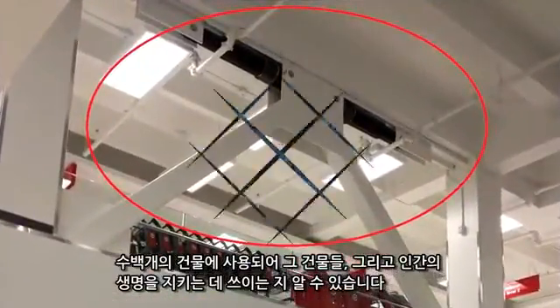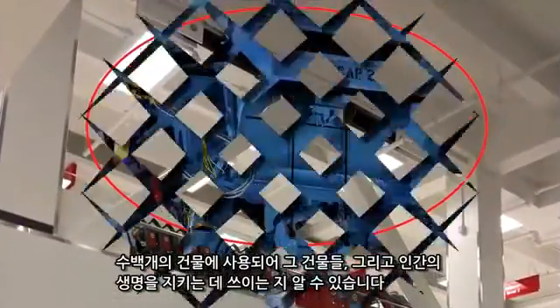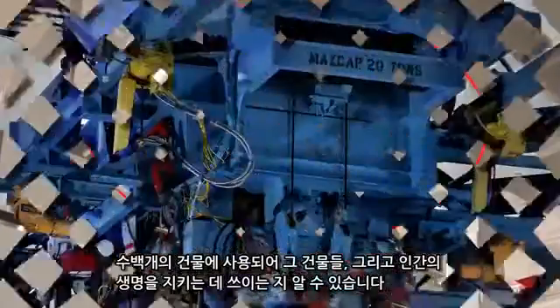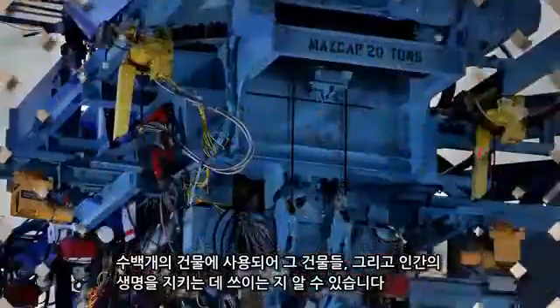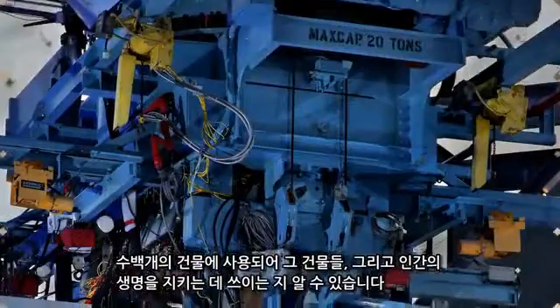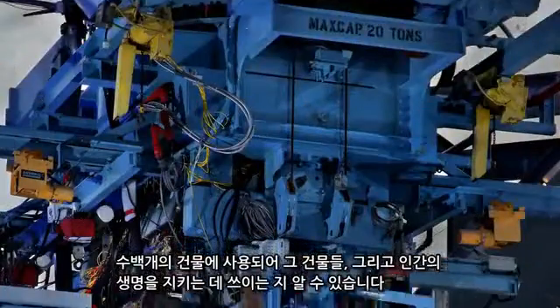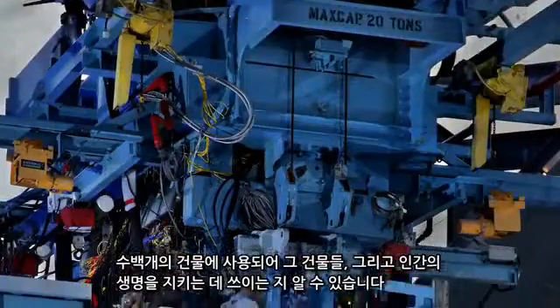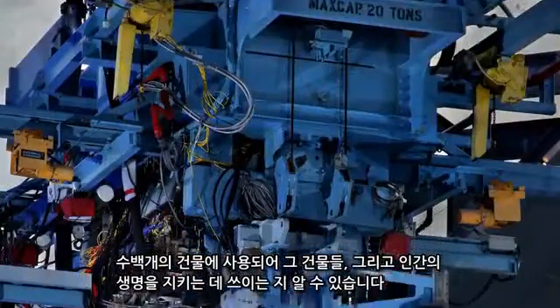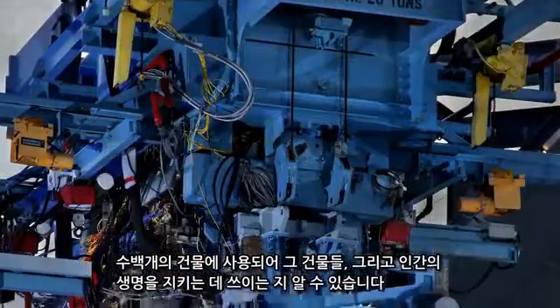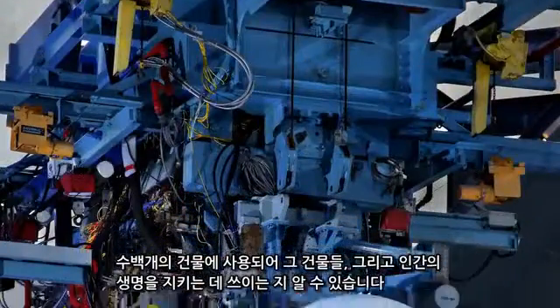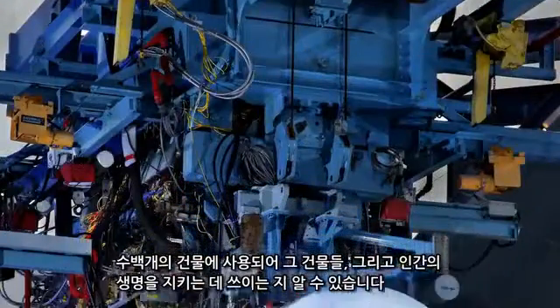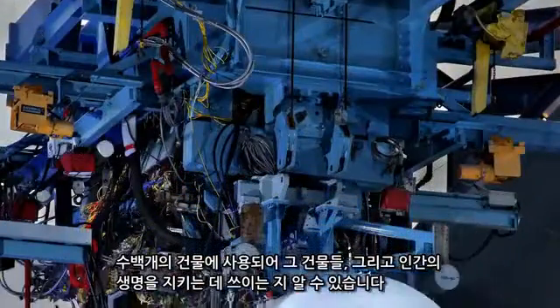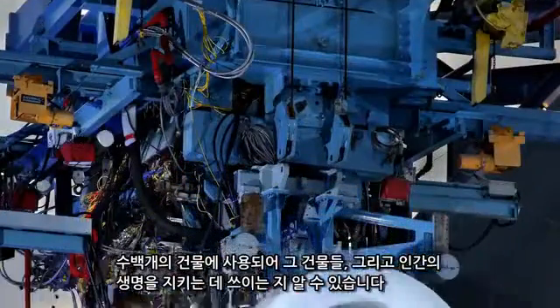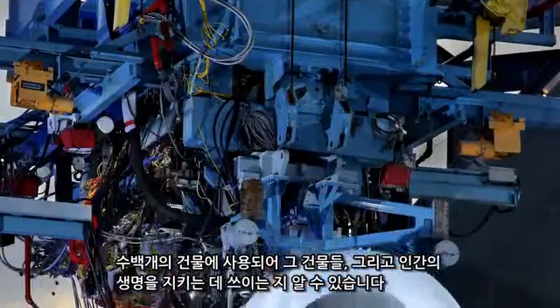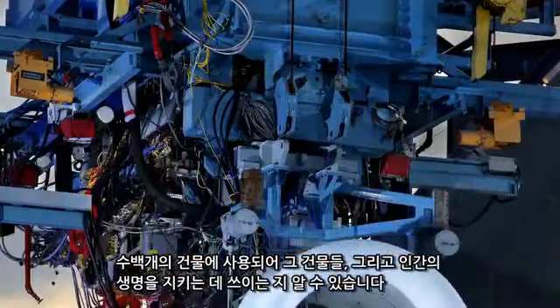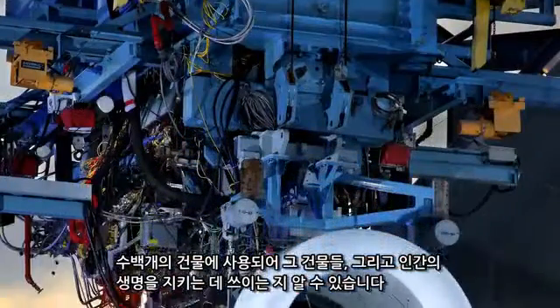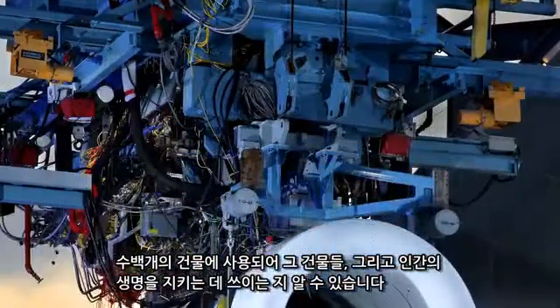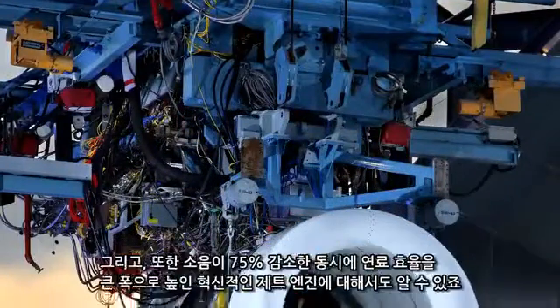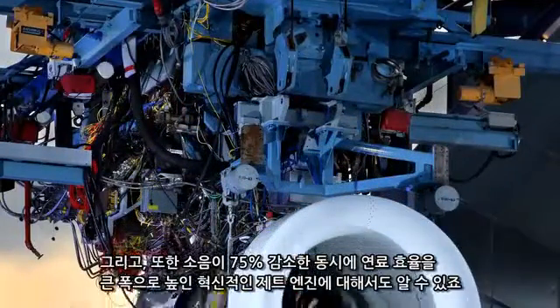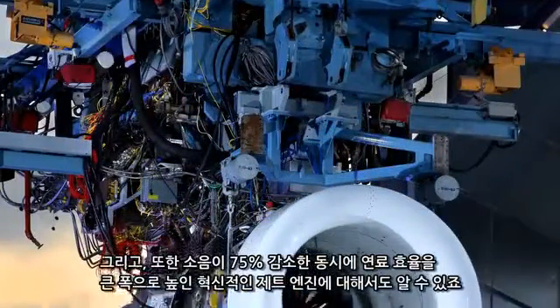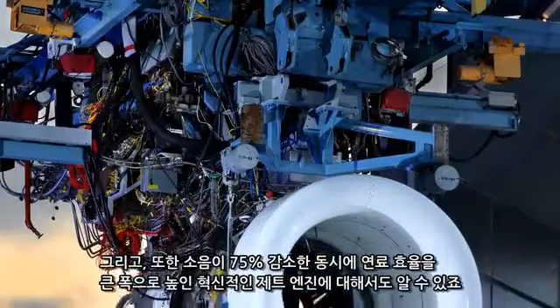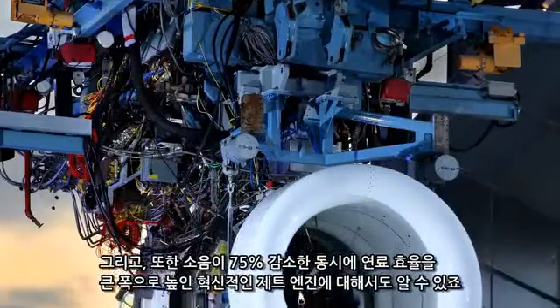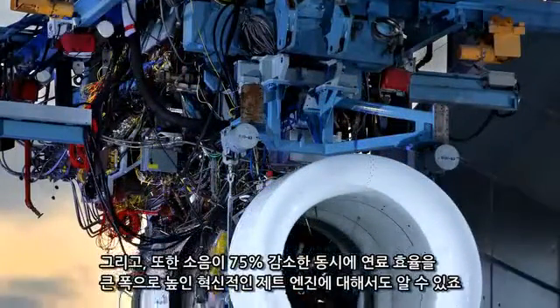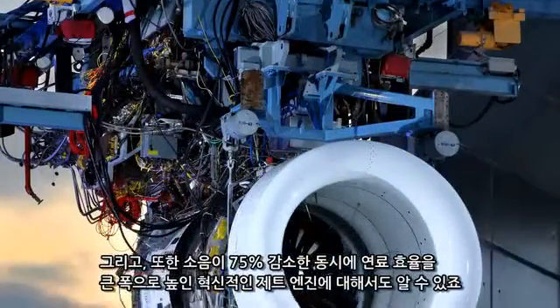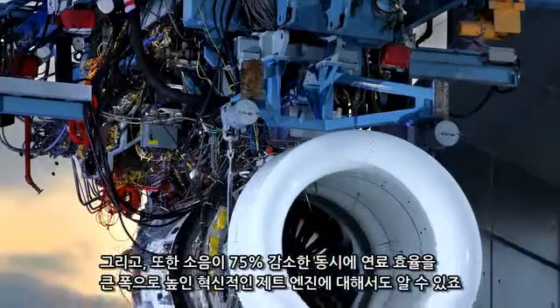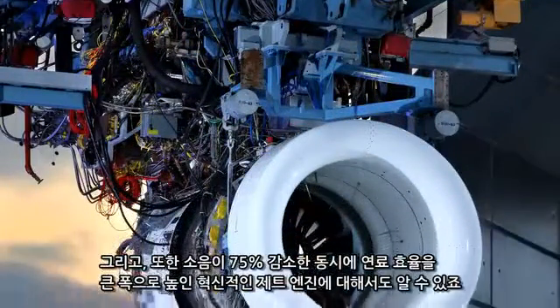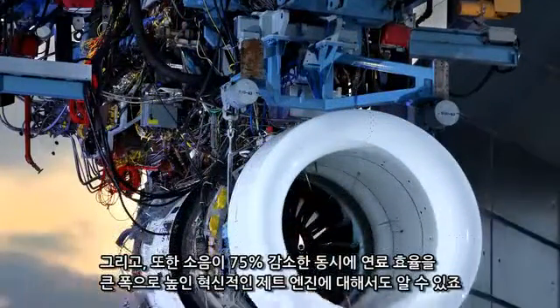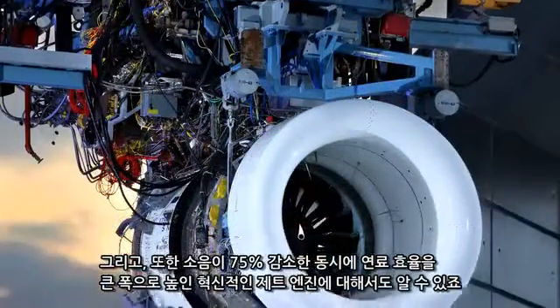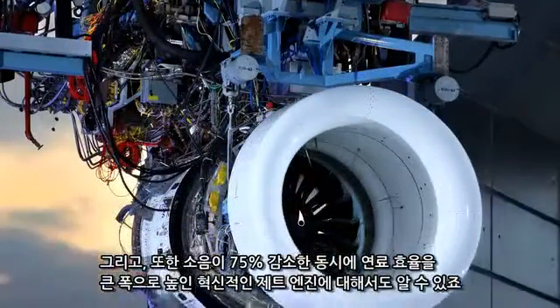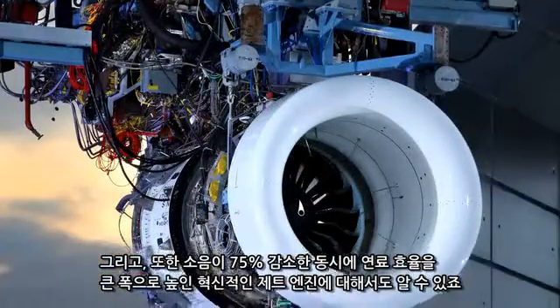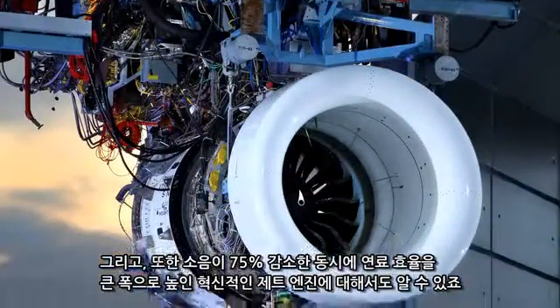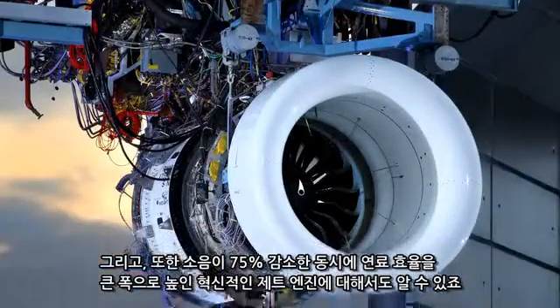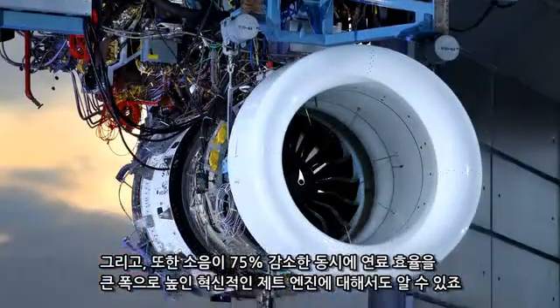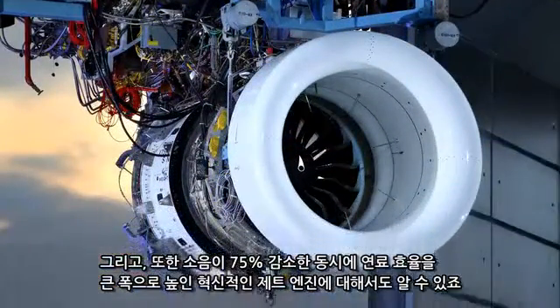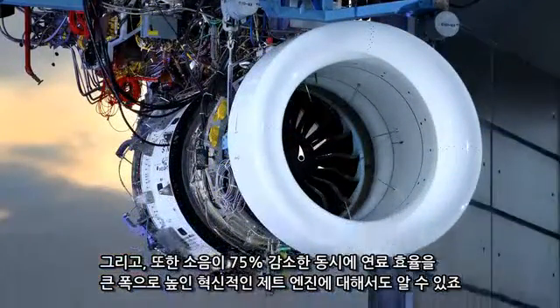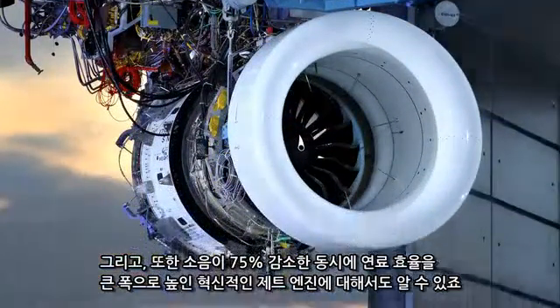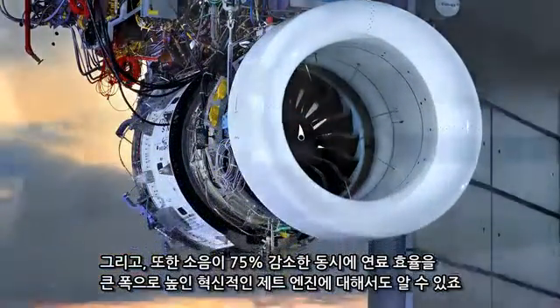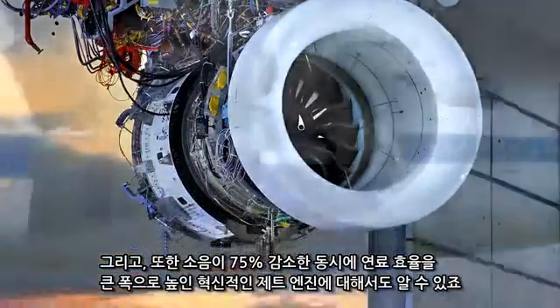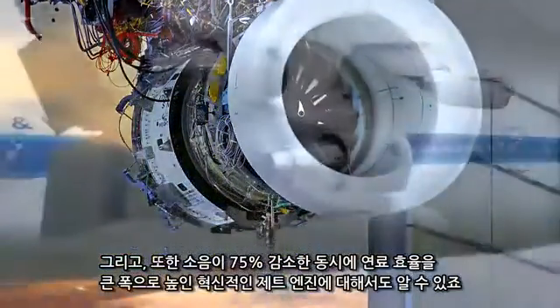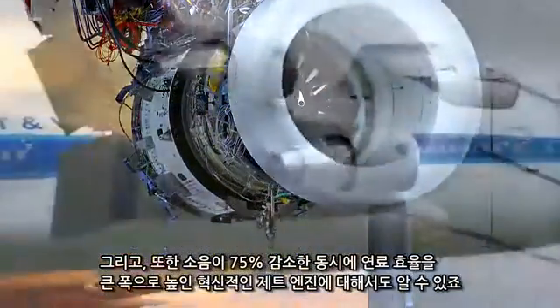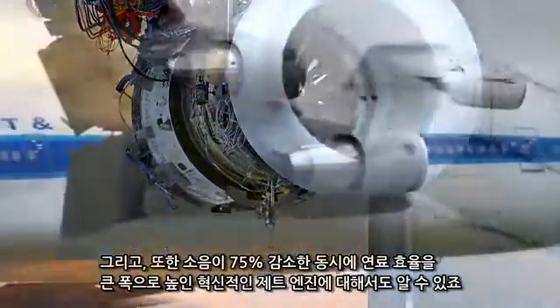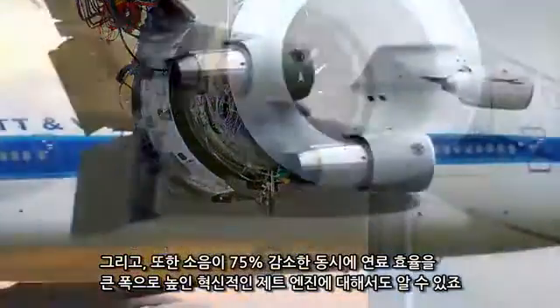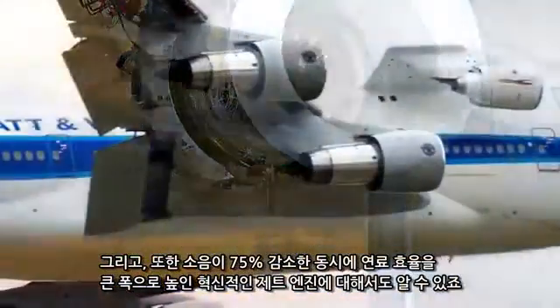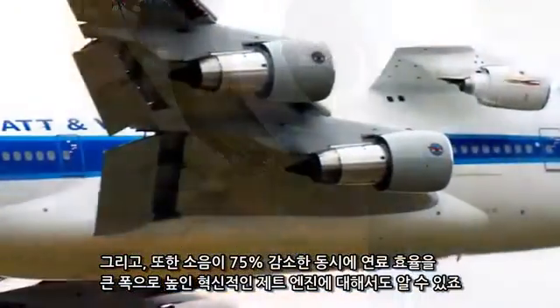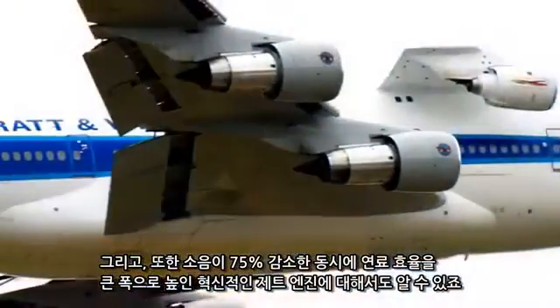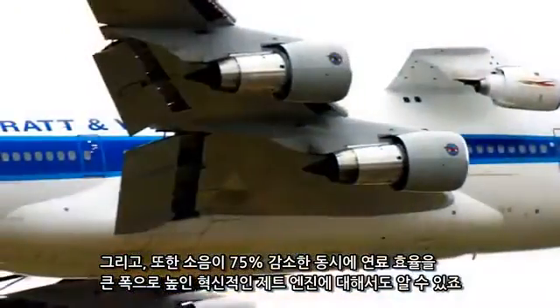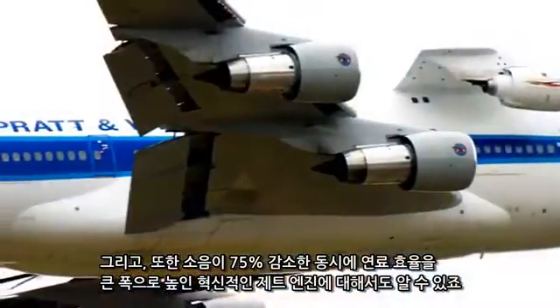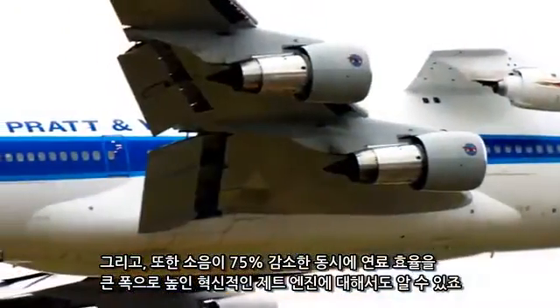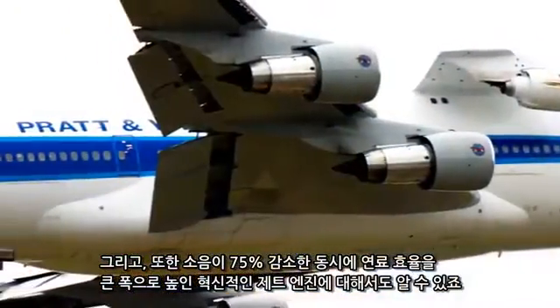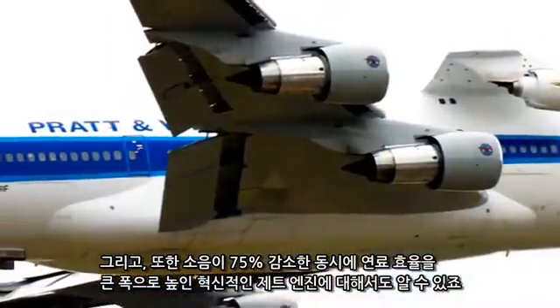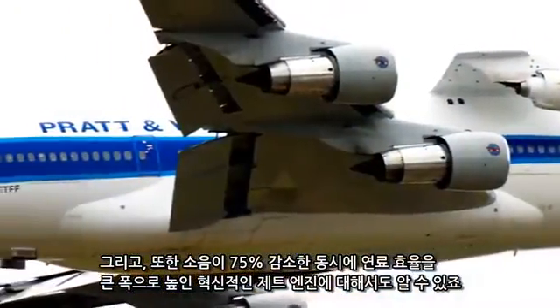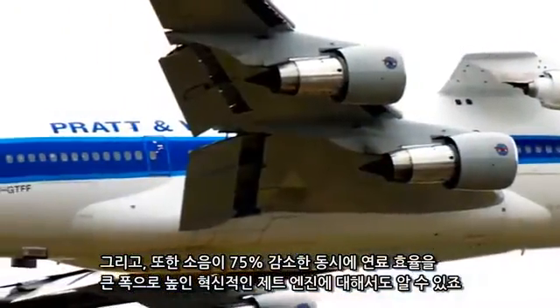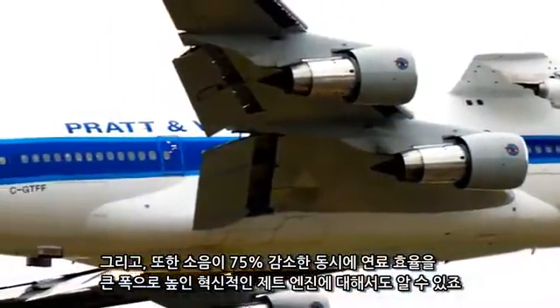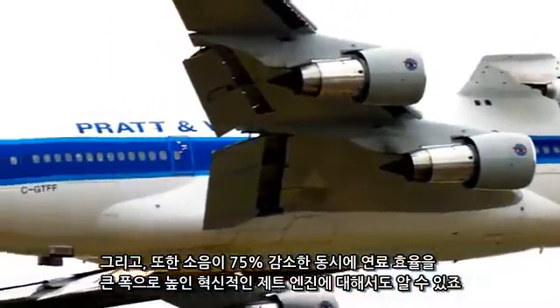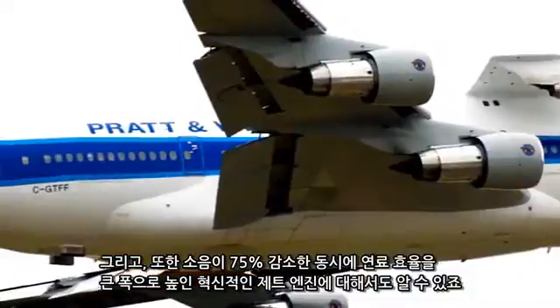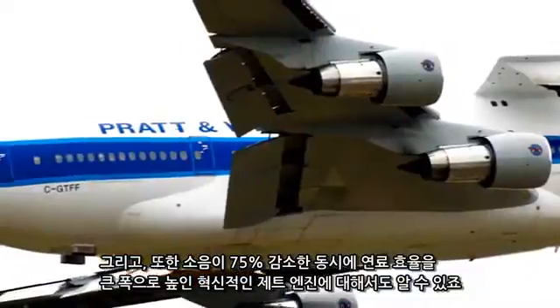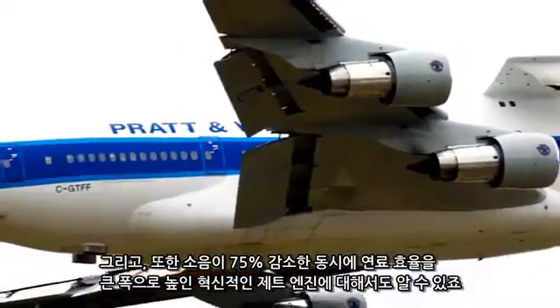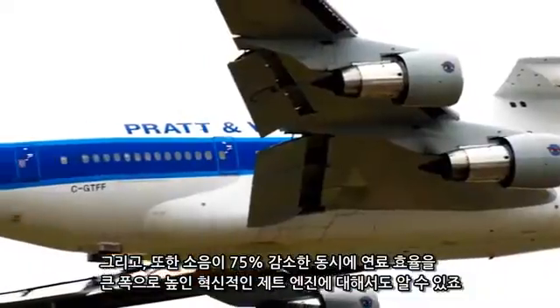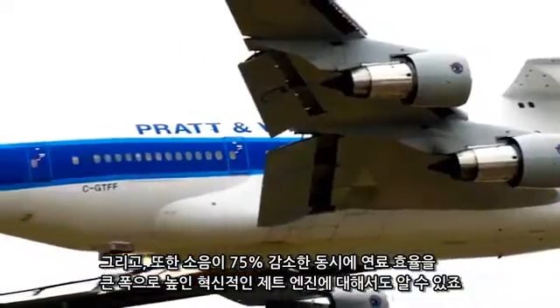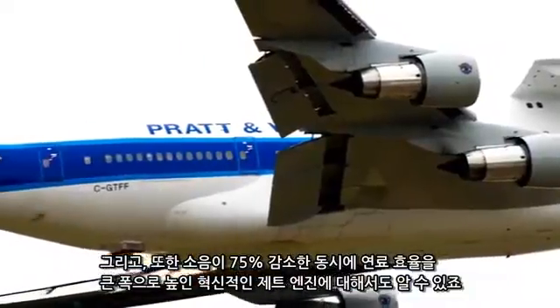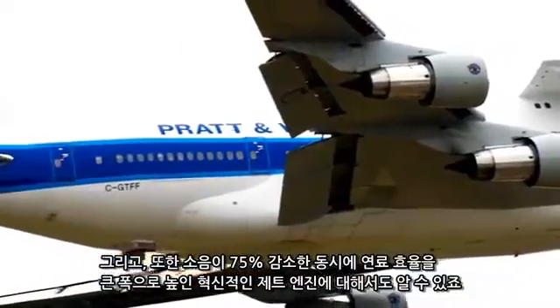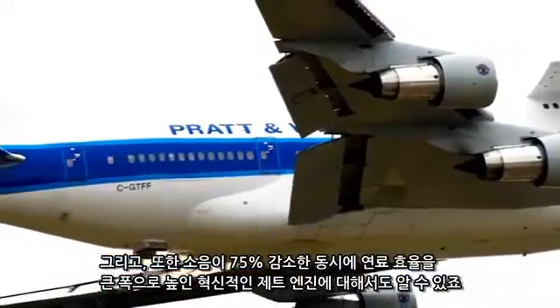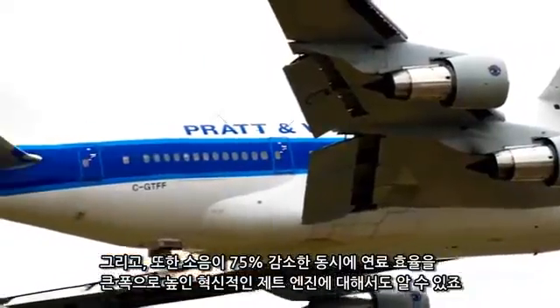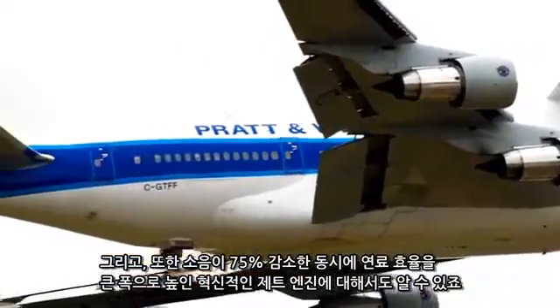You can learn about a revolutionary jet engine that promises a 75% reduction in noise and big gains in fuel efficiency.